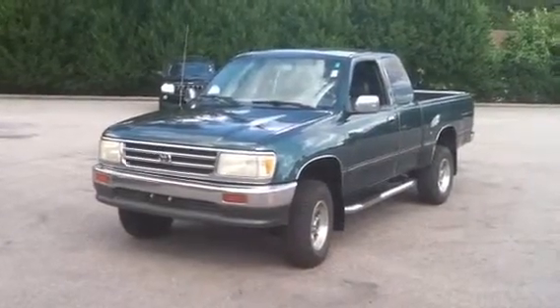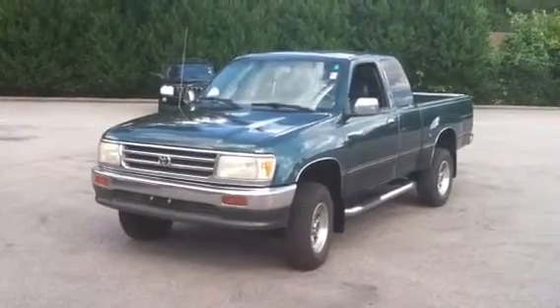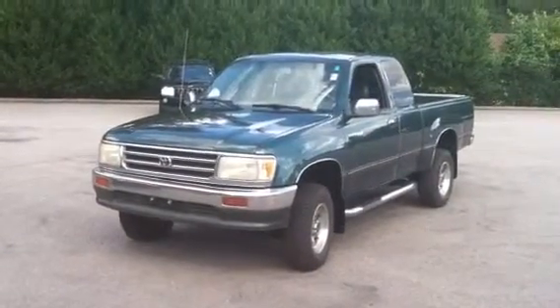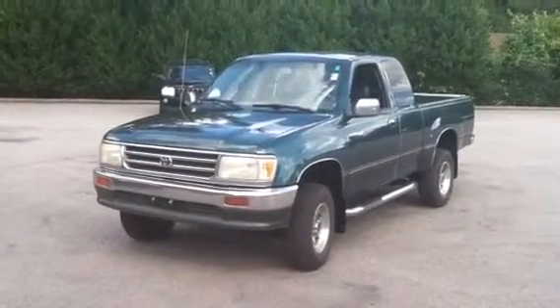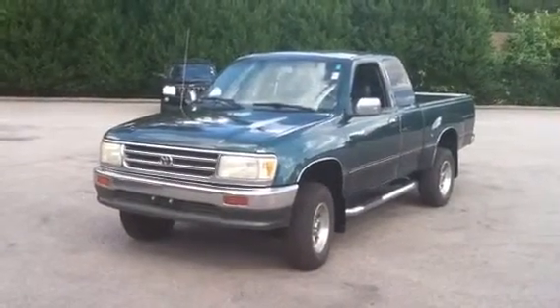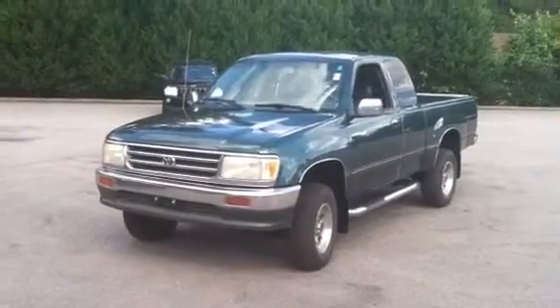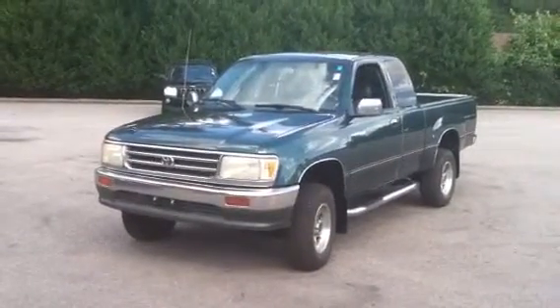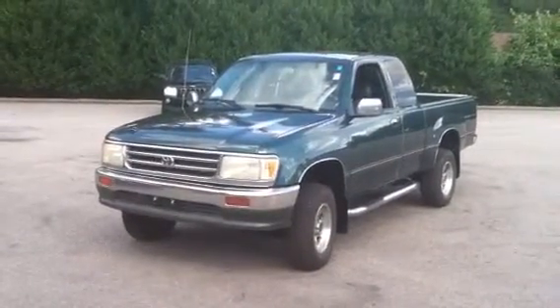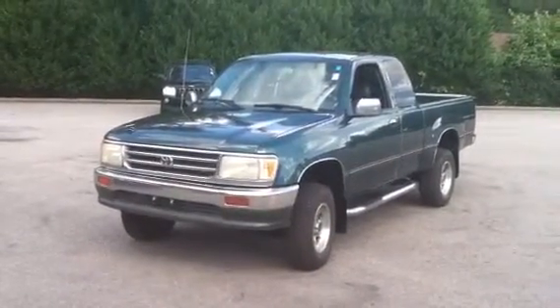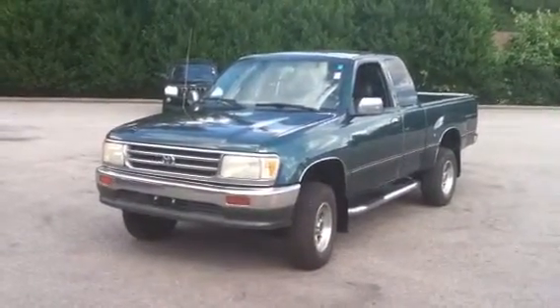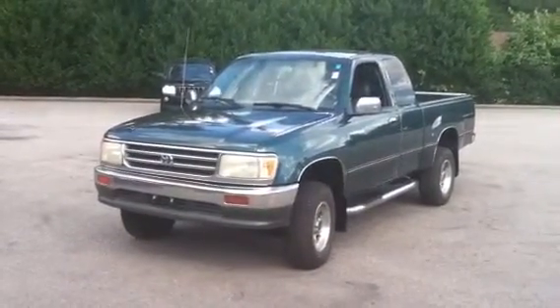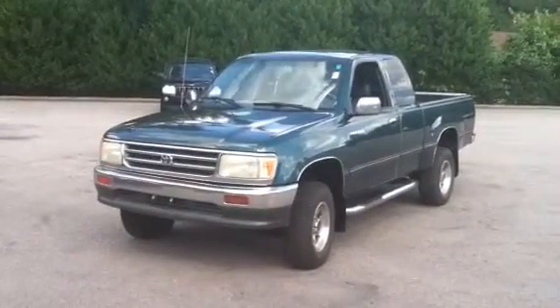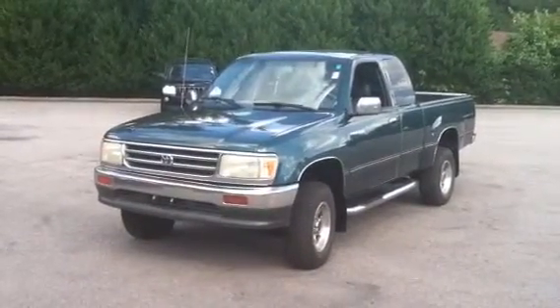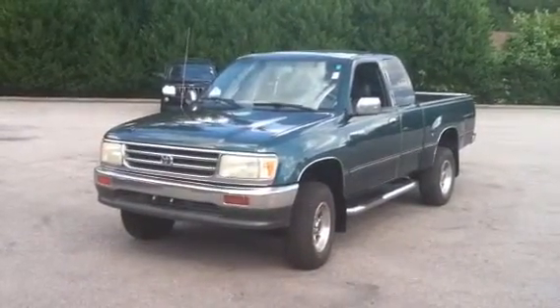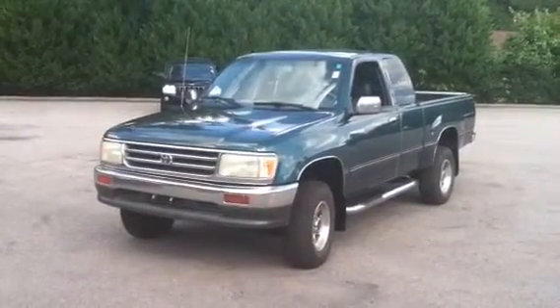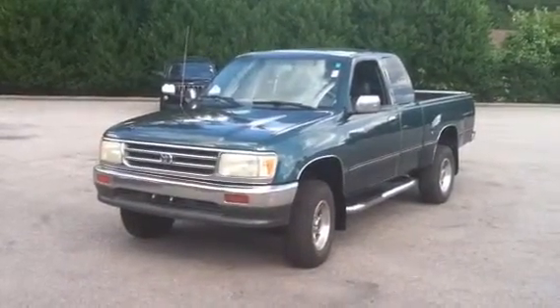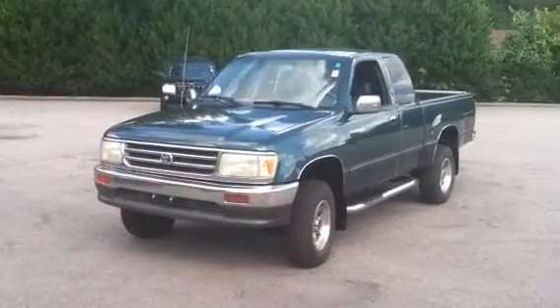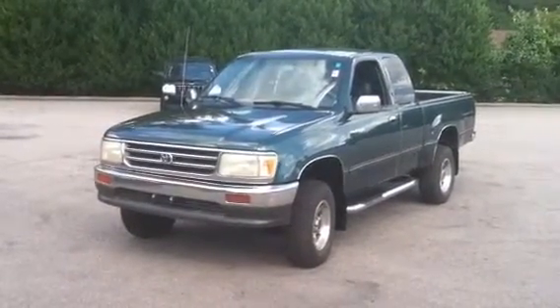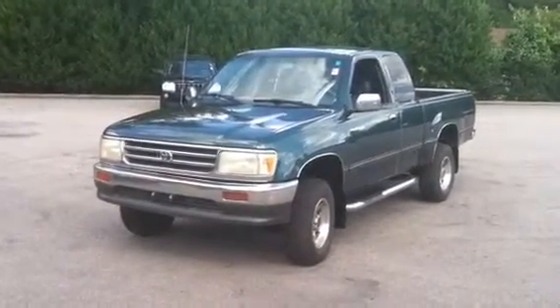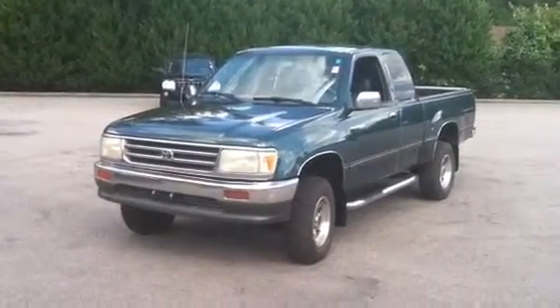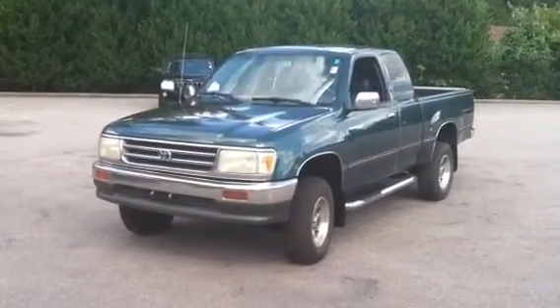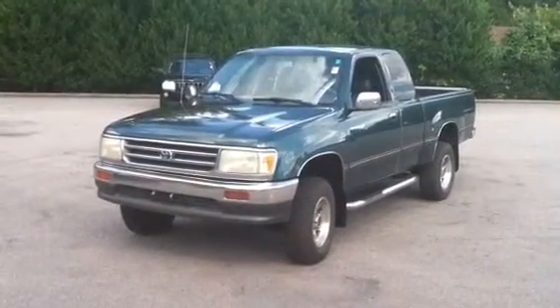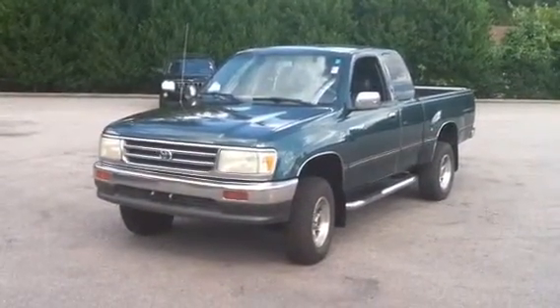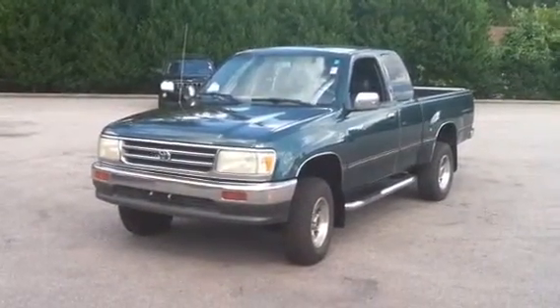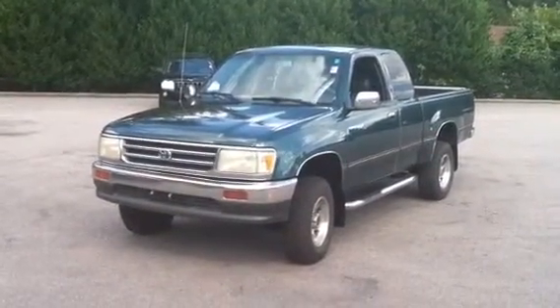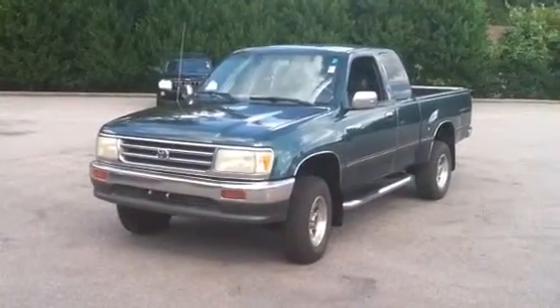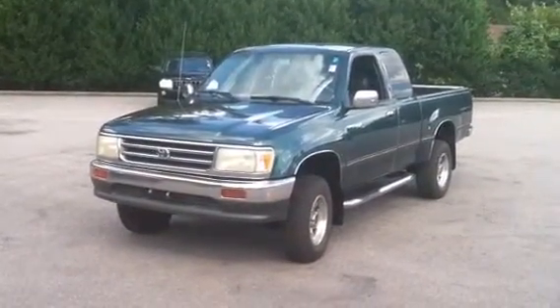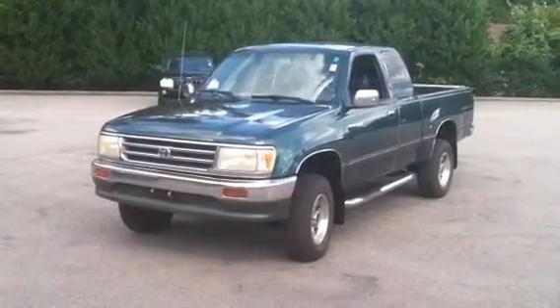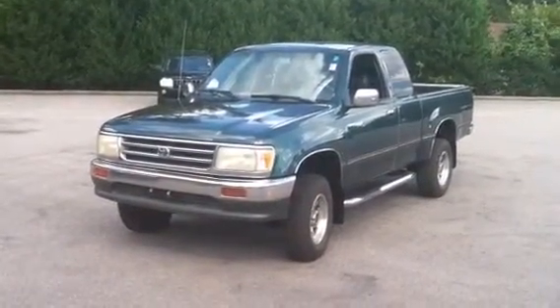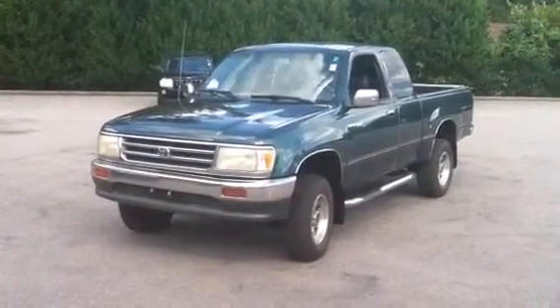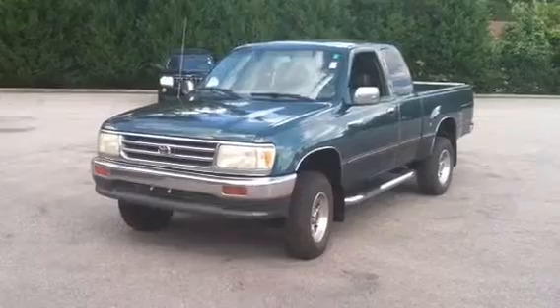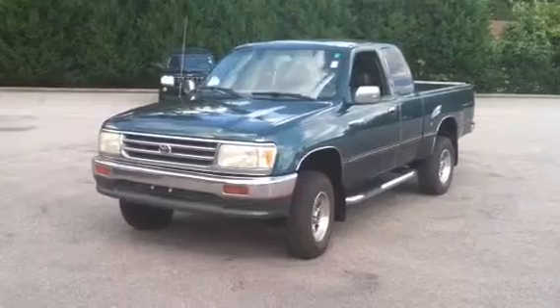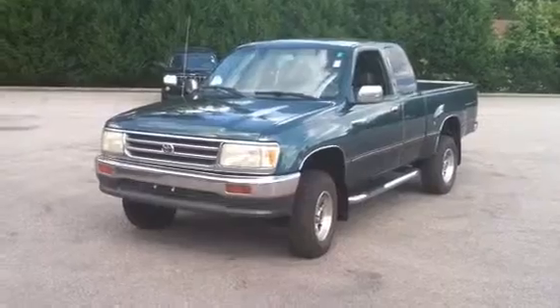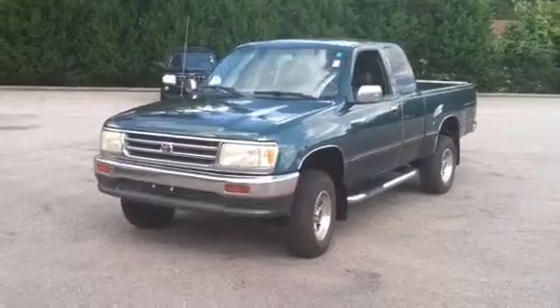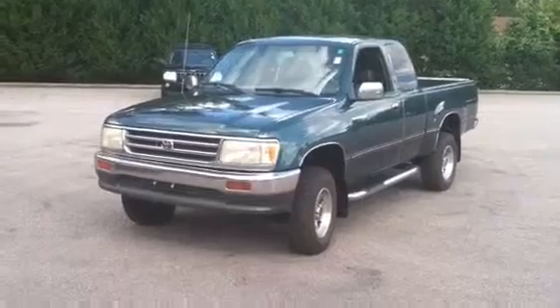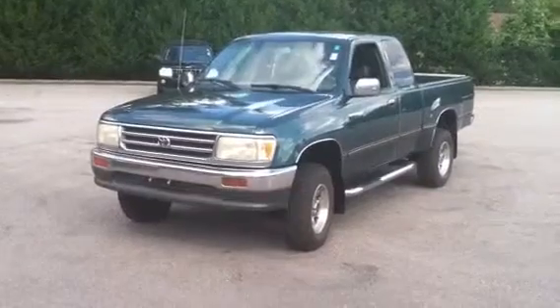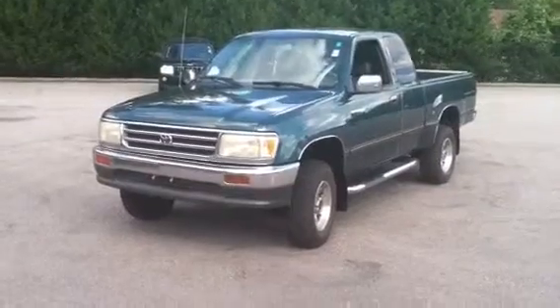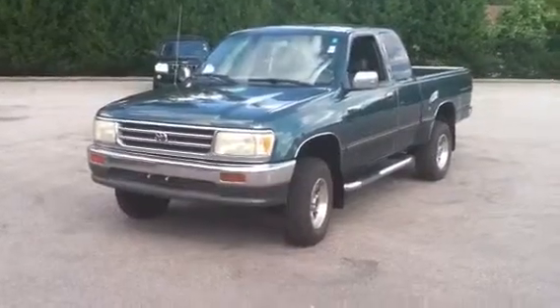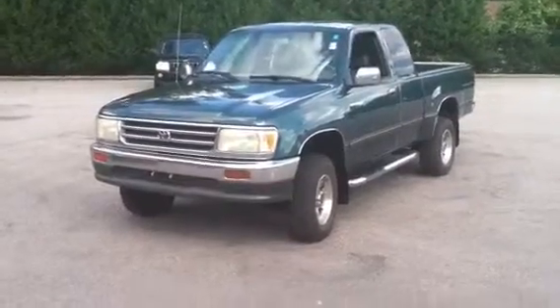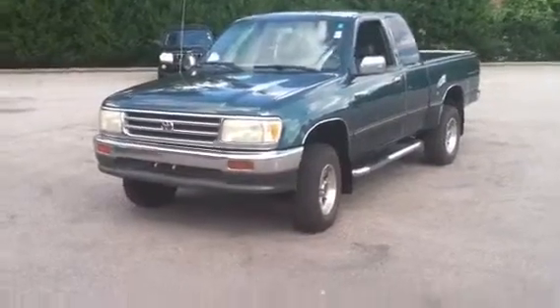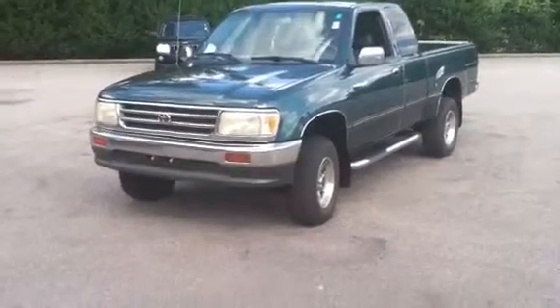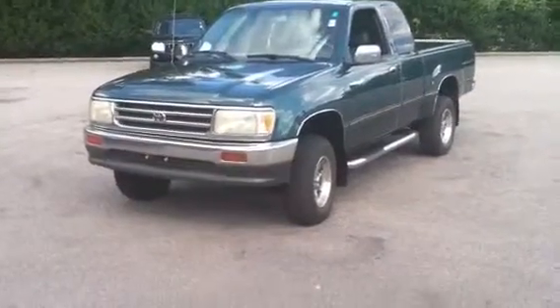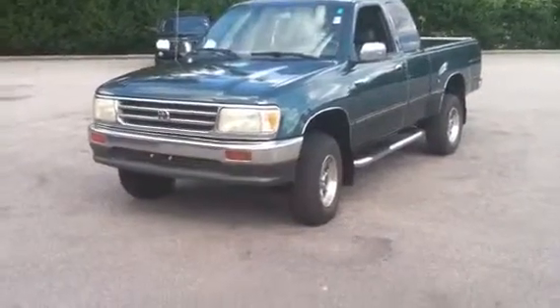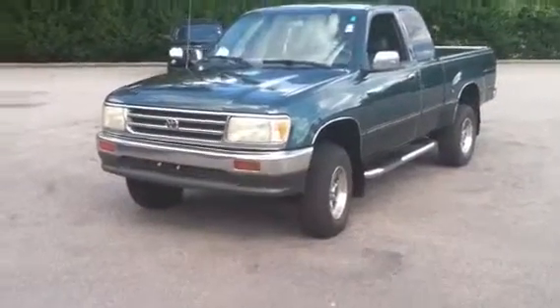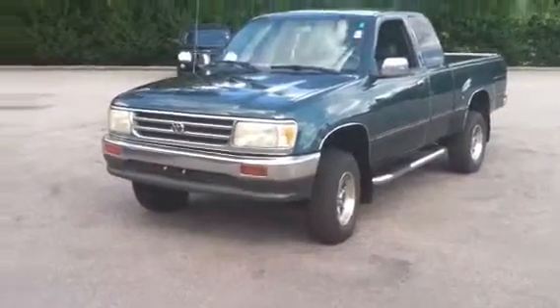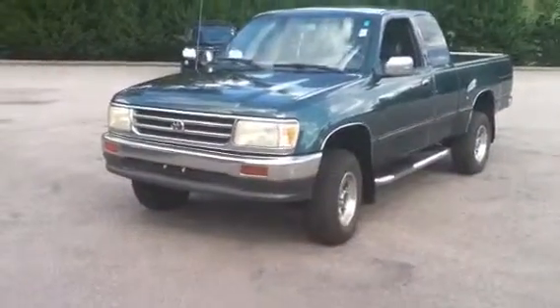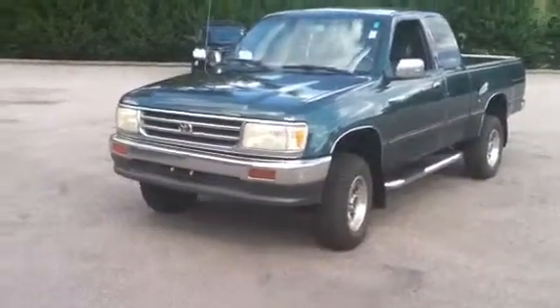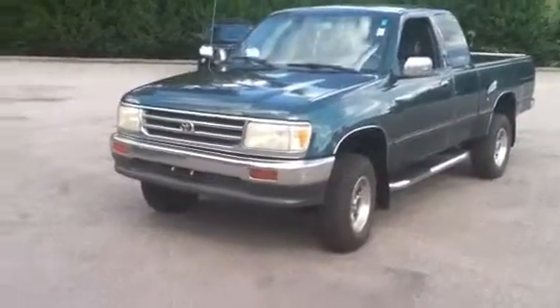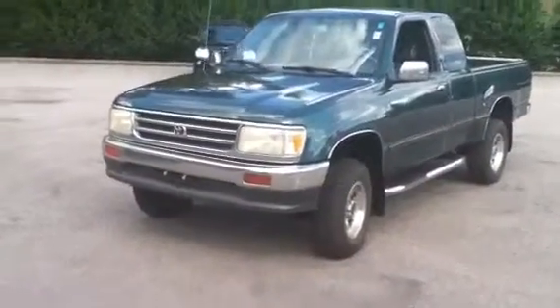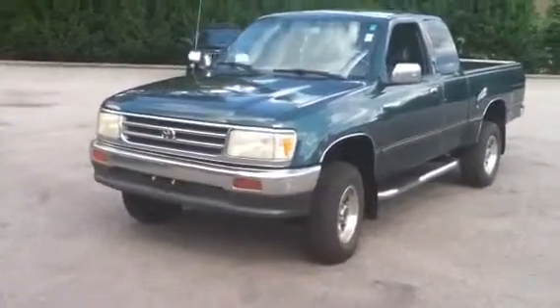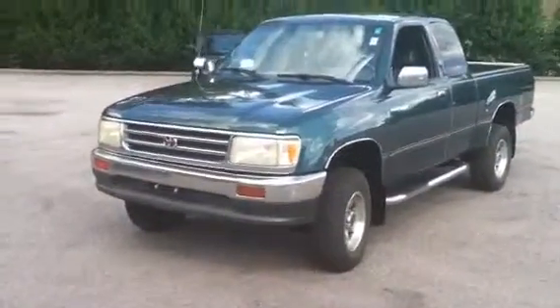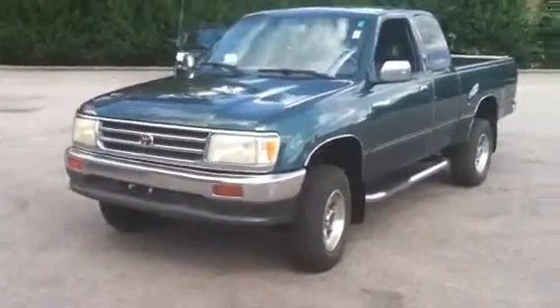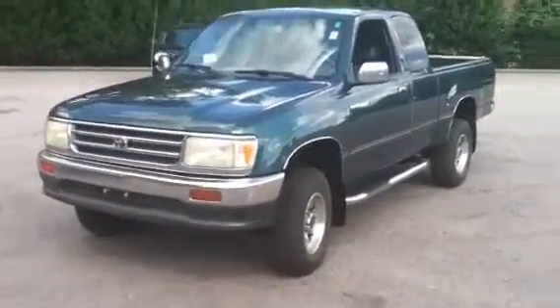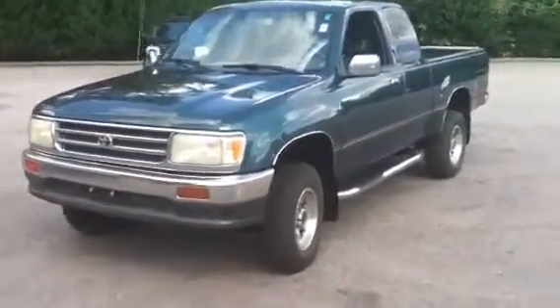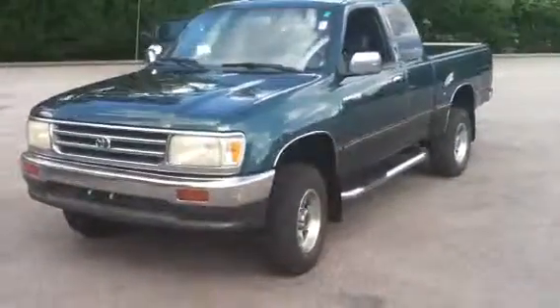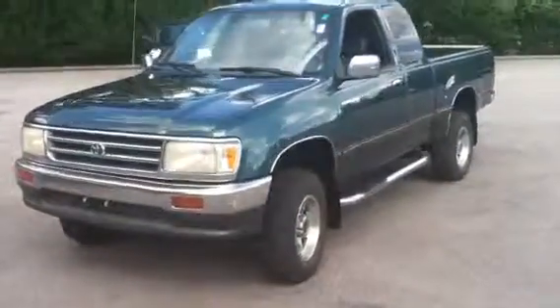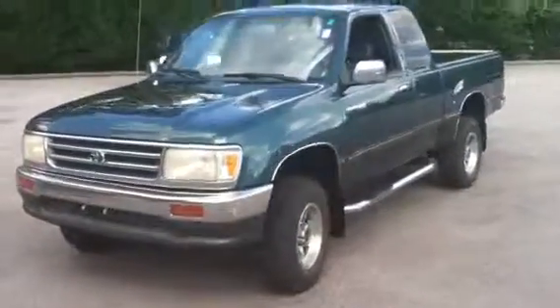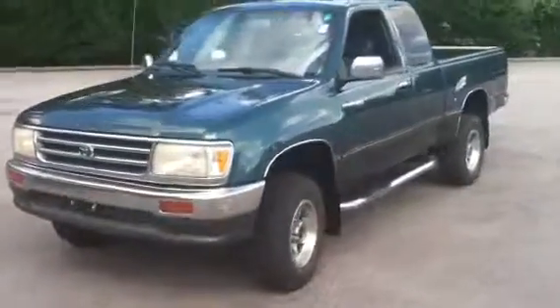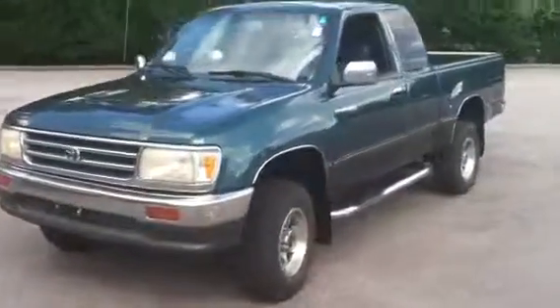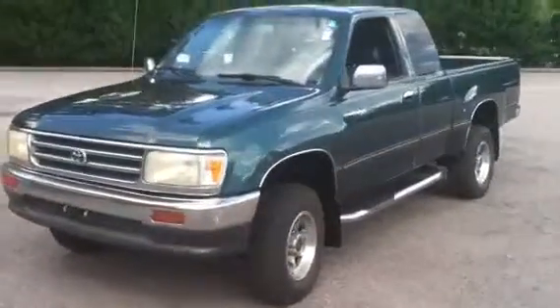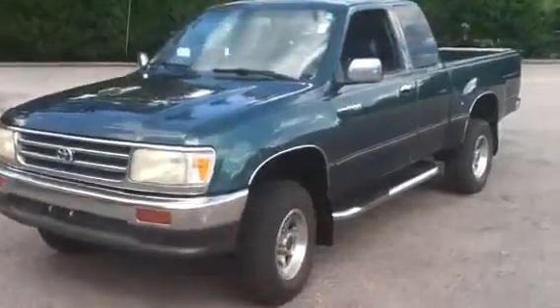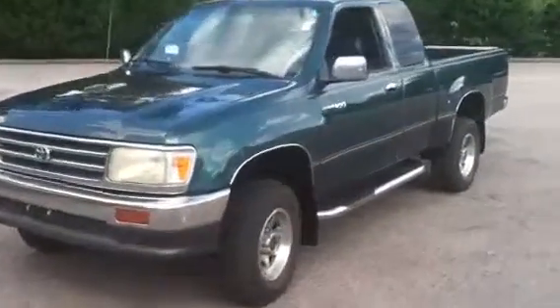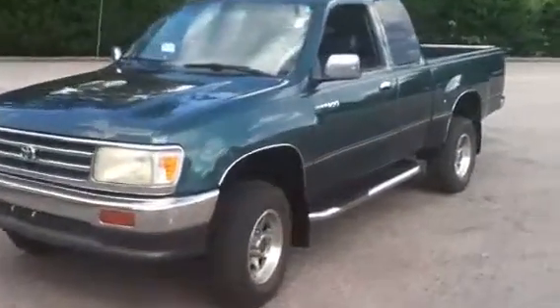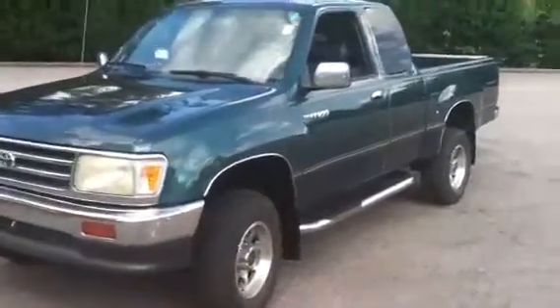Here you go, Phil. Here's the 97T100 you're looking at. It hadn't been washed yet, but it's in great shape. It's a beautiful truck.